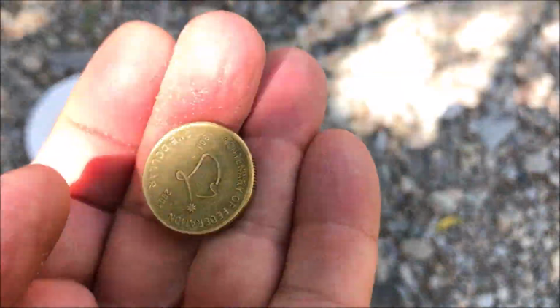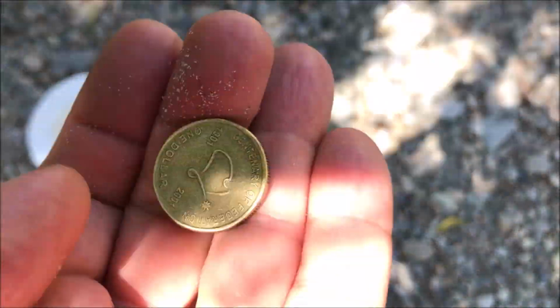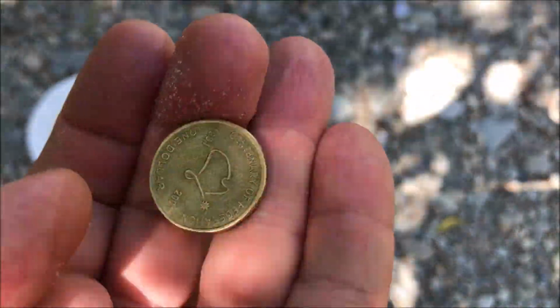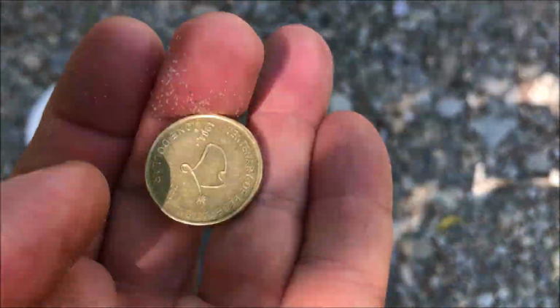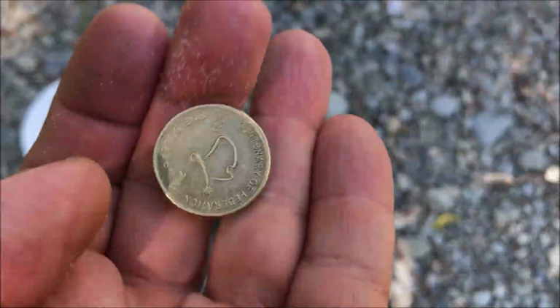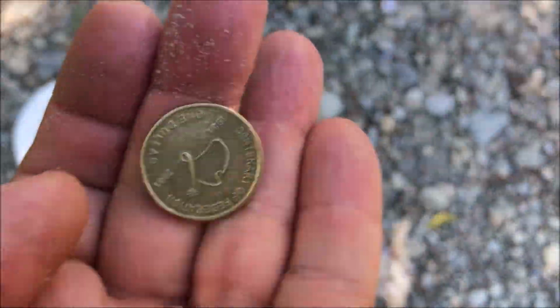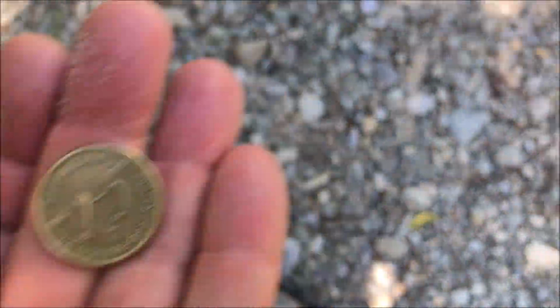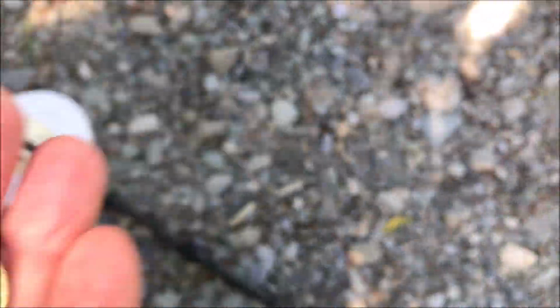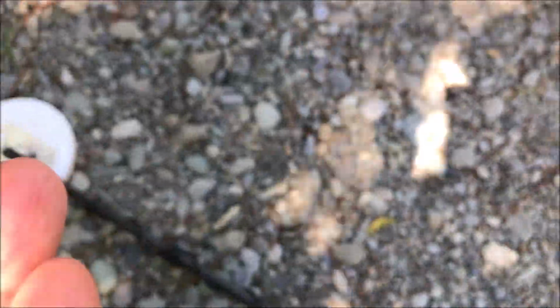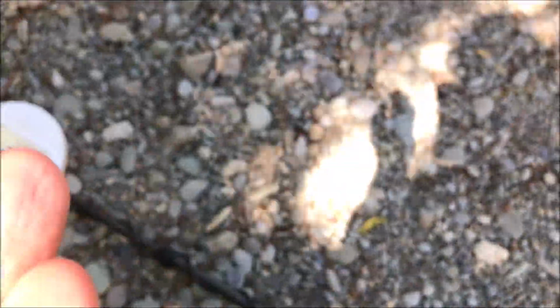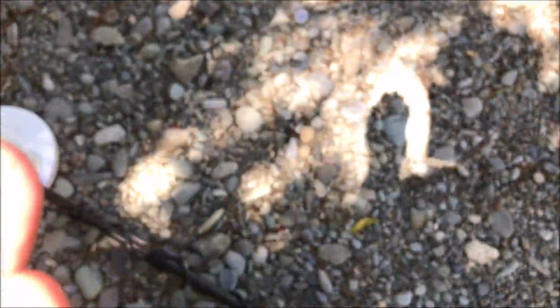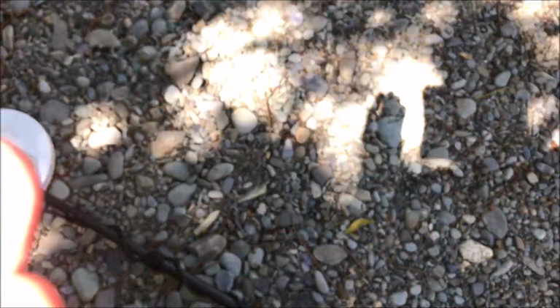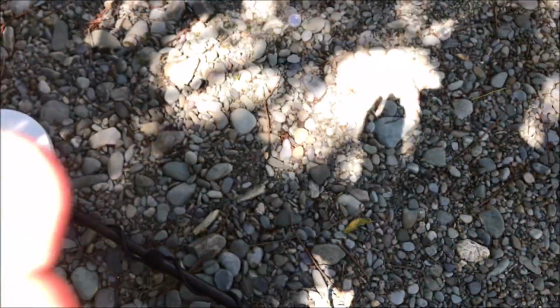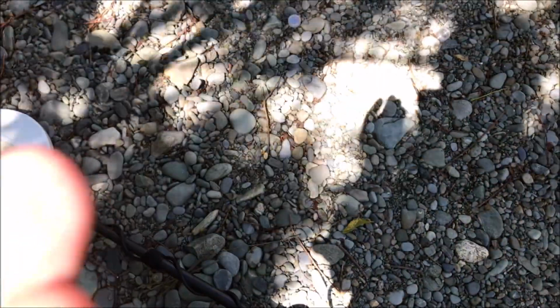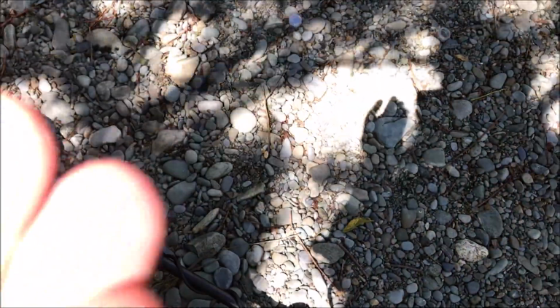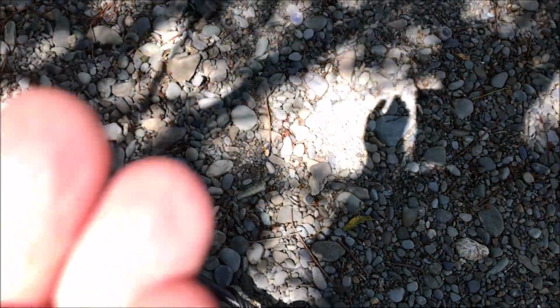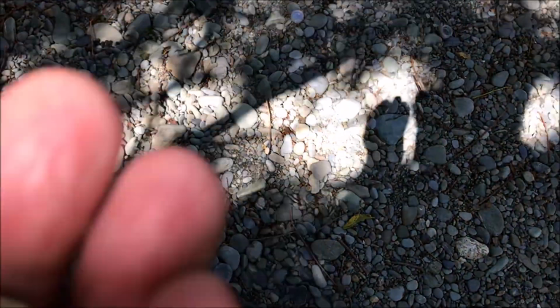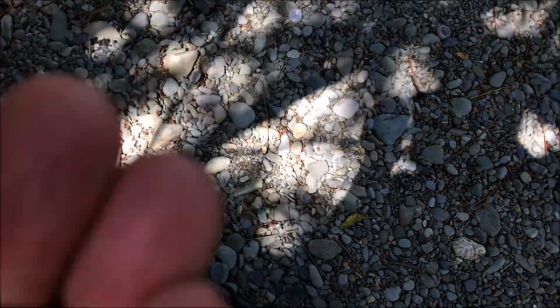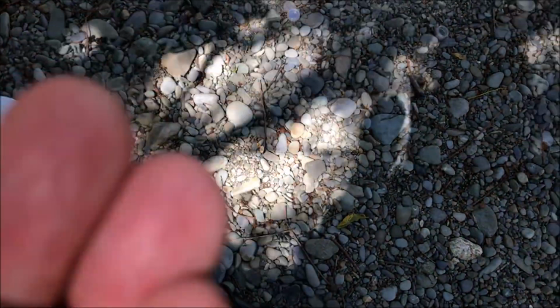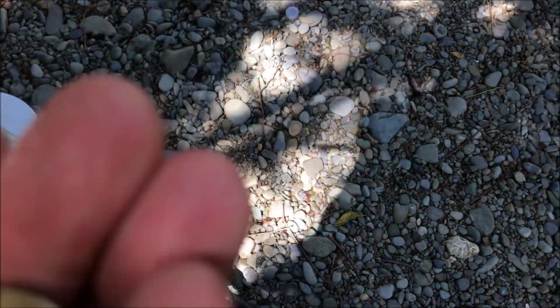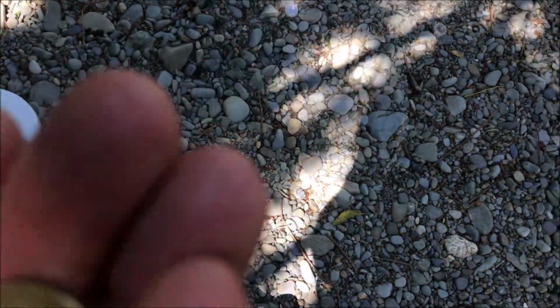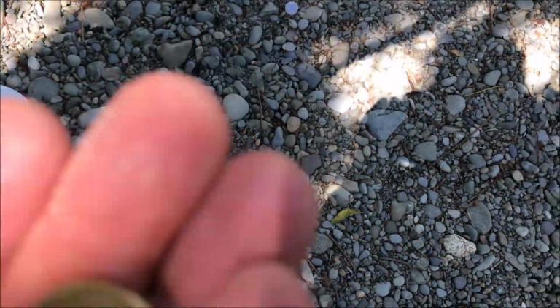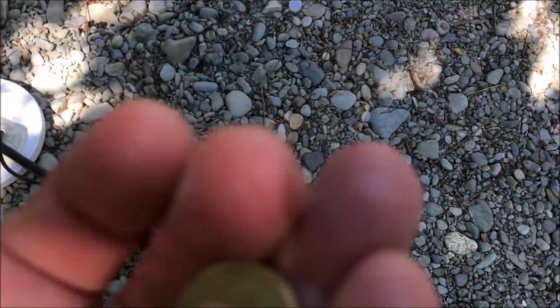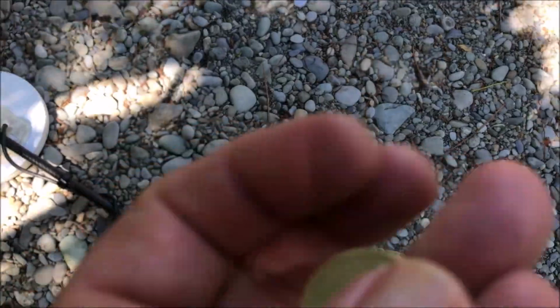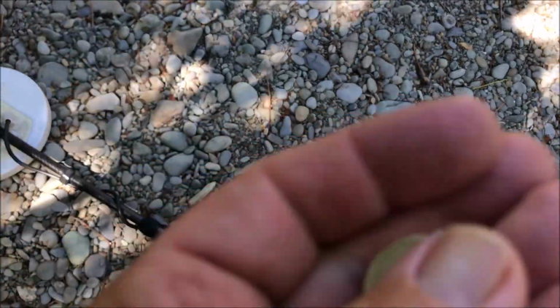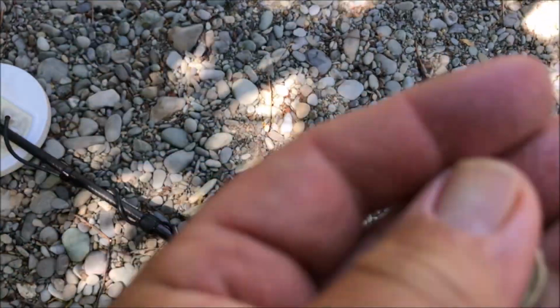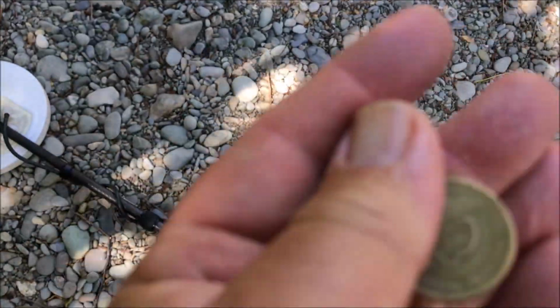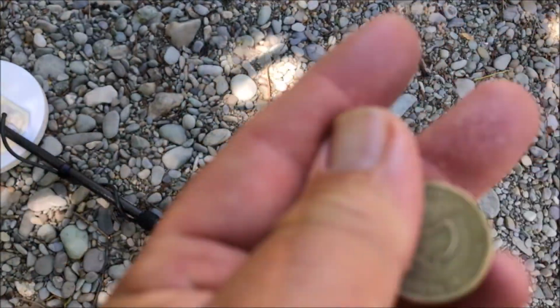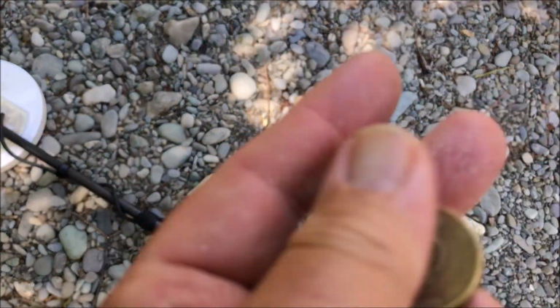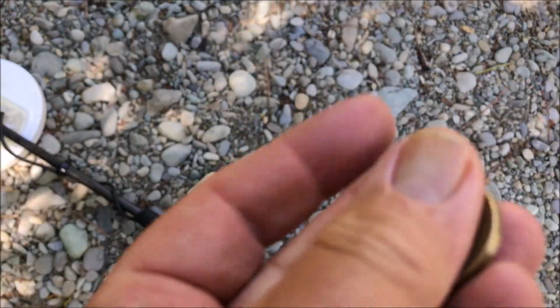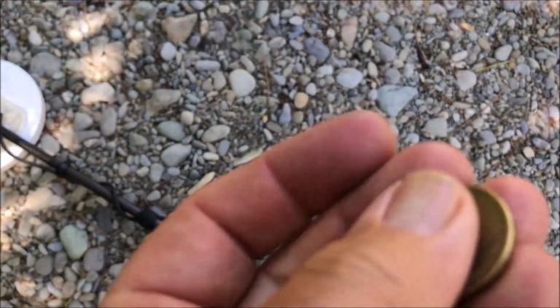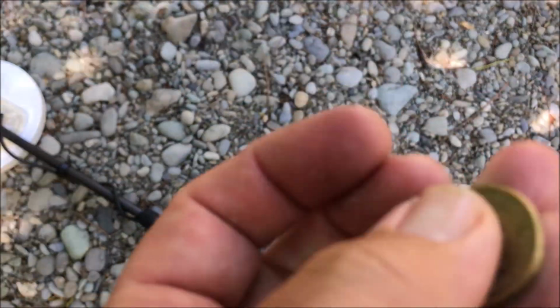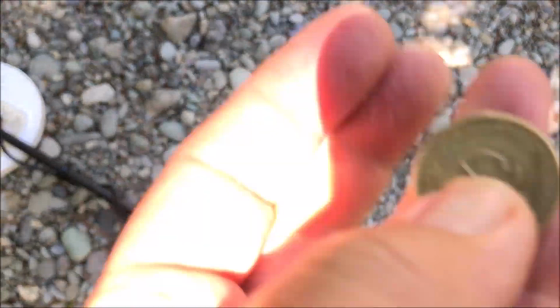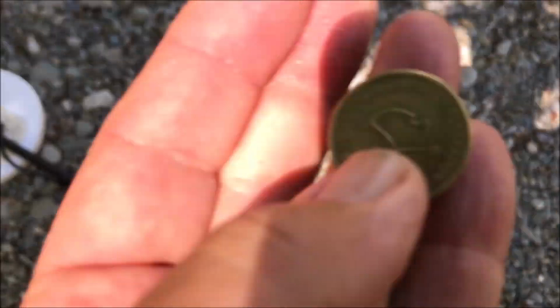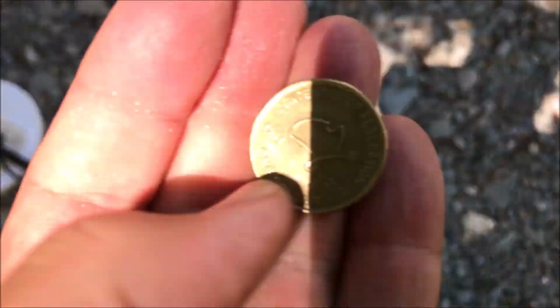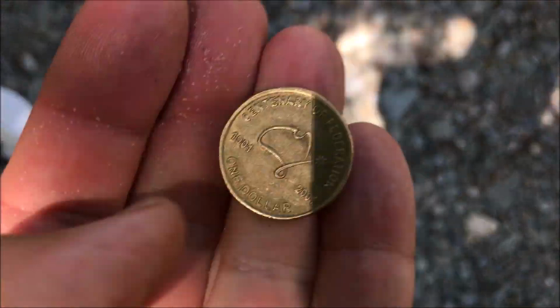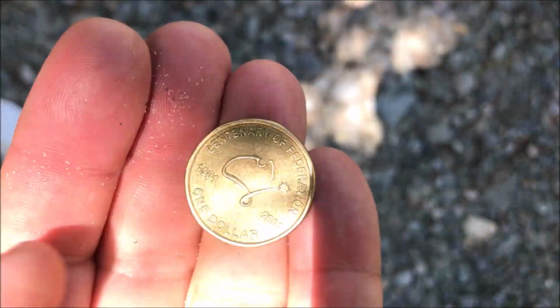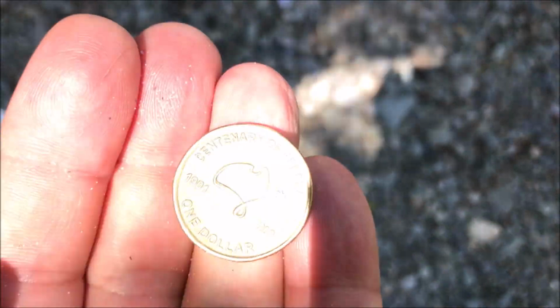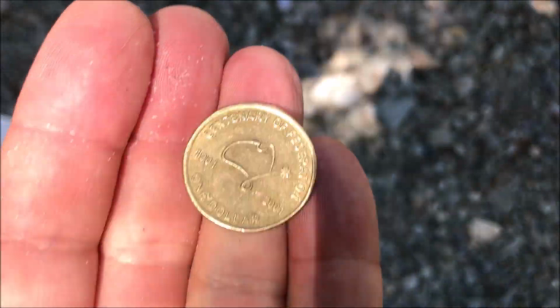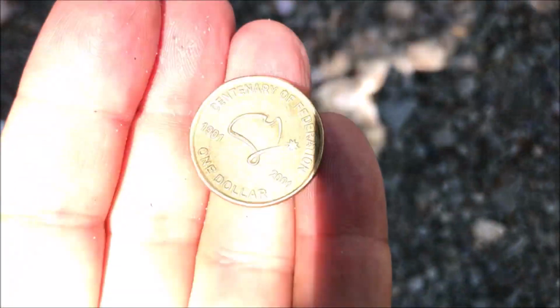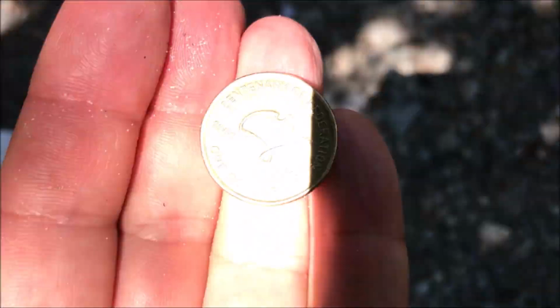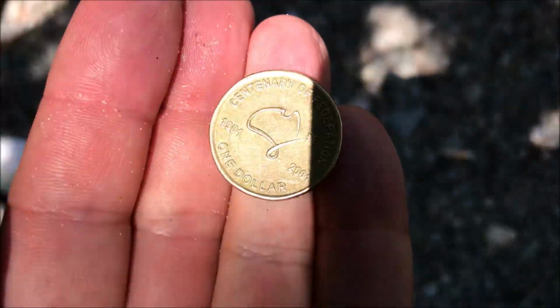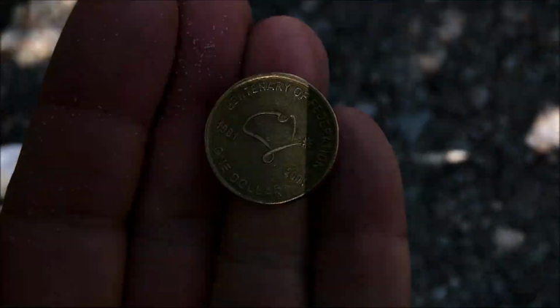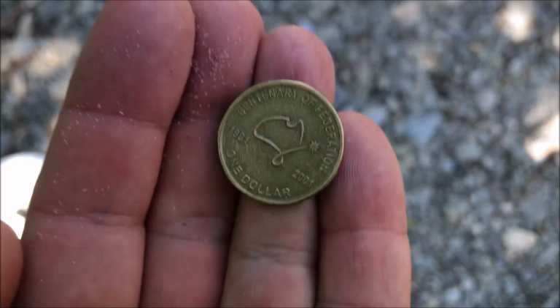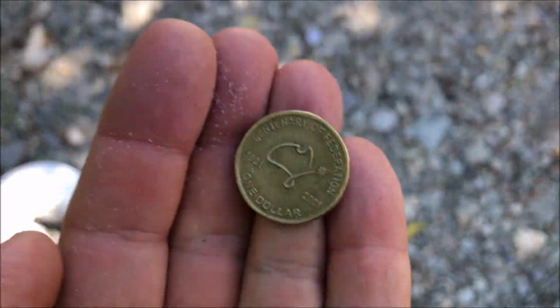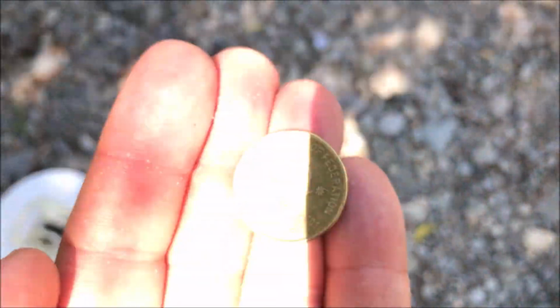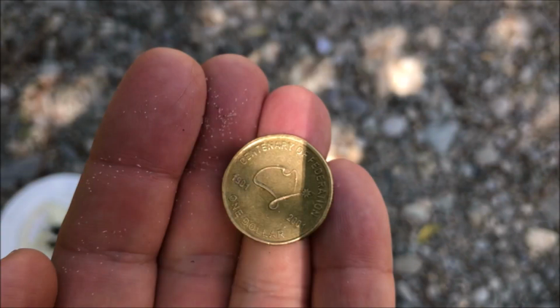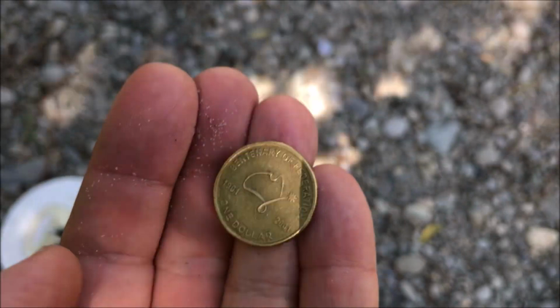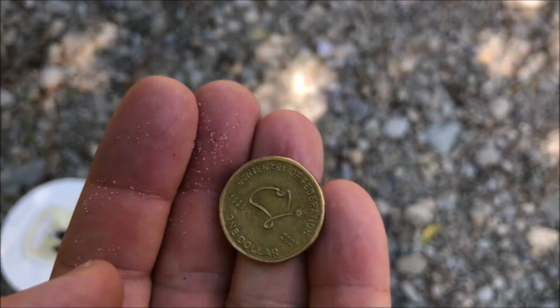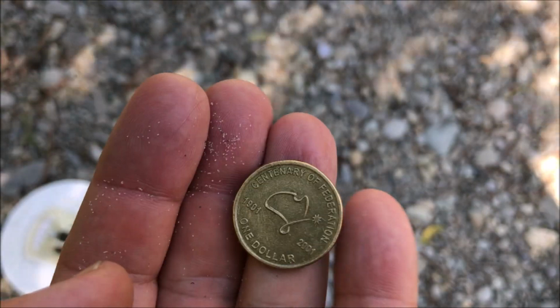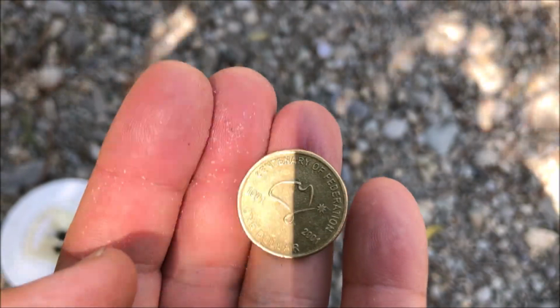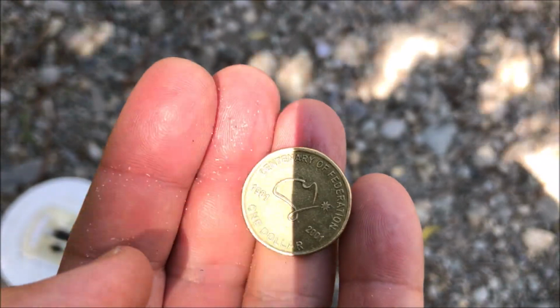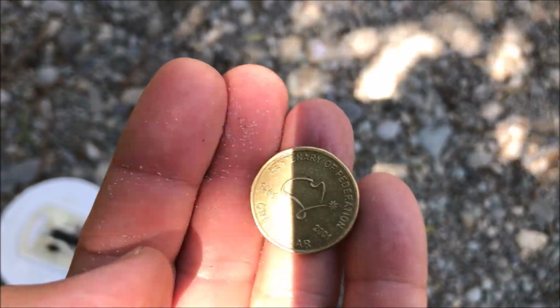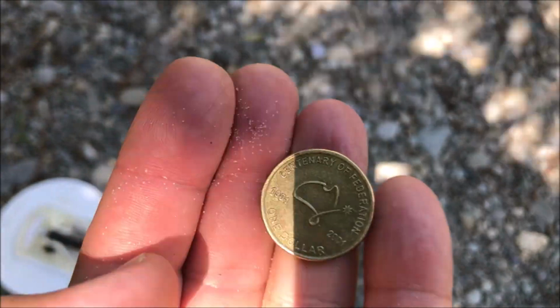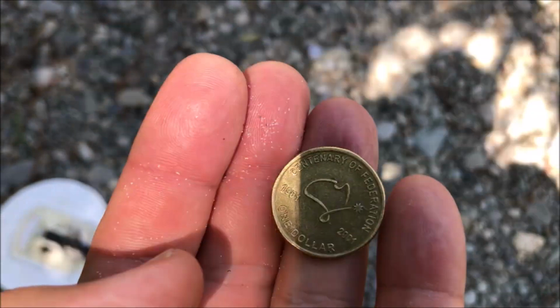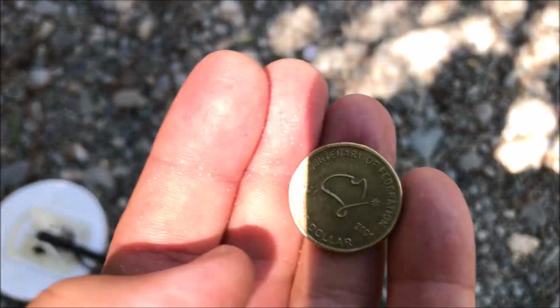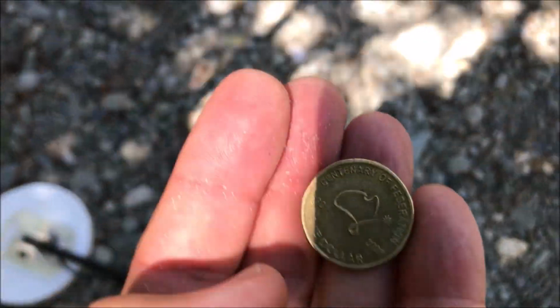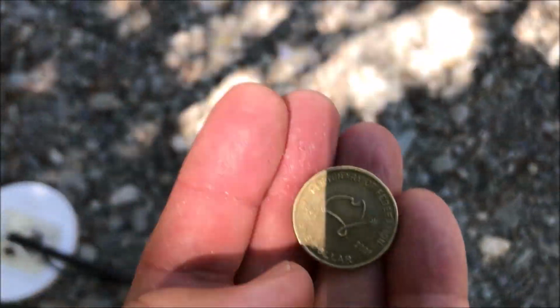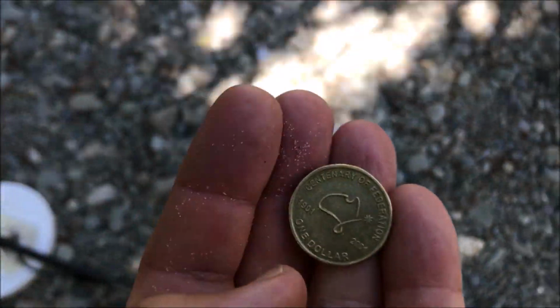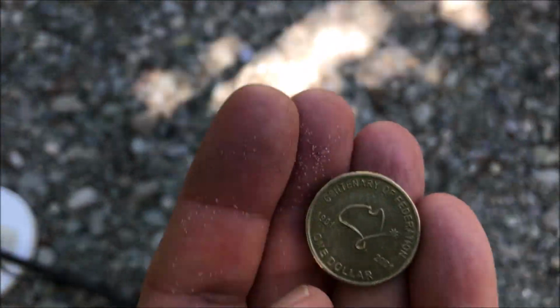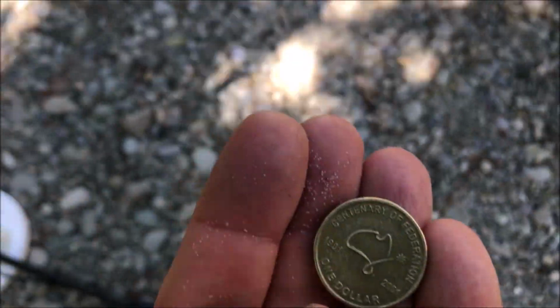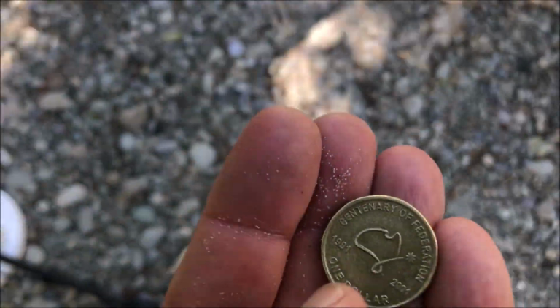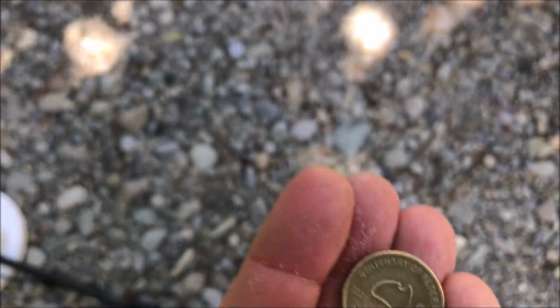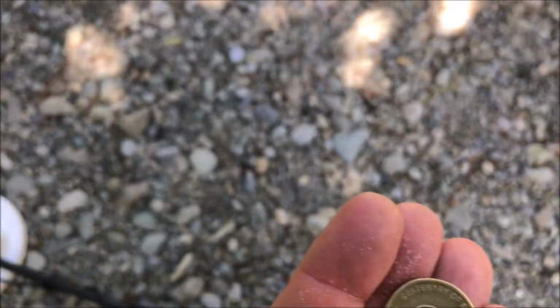Australian coin — that'll be a $1 coin. Got them back to front over there. The big ones are the littlest denomination.